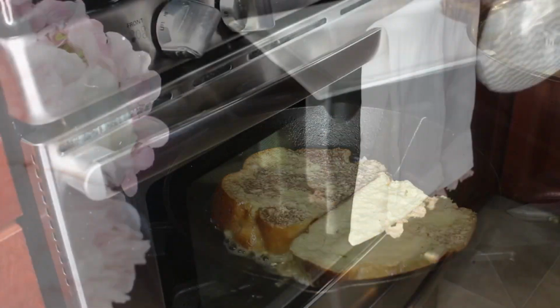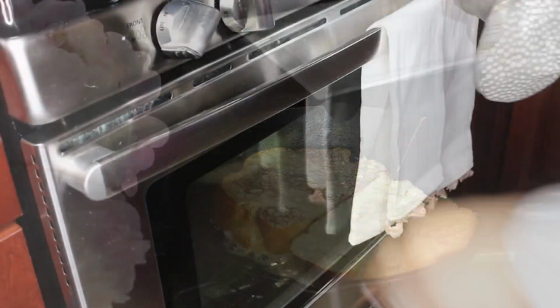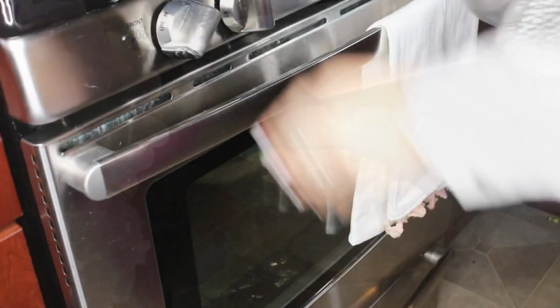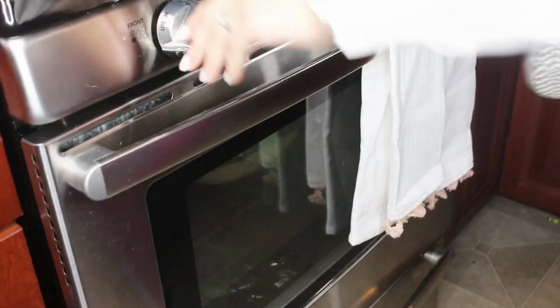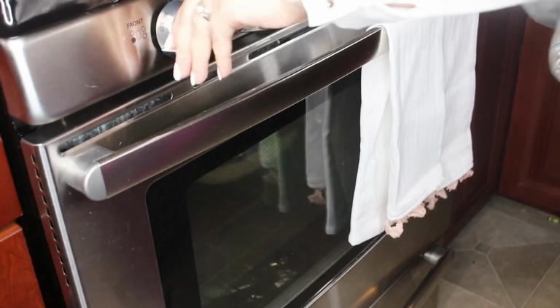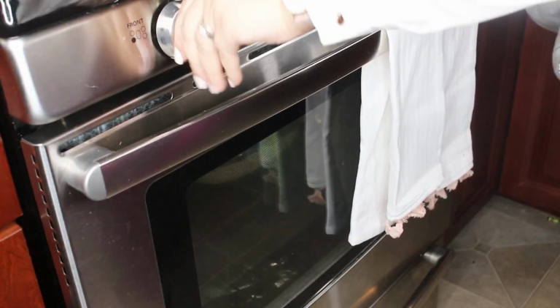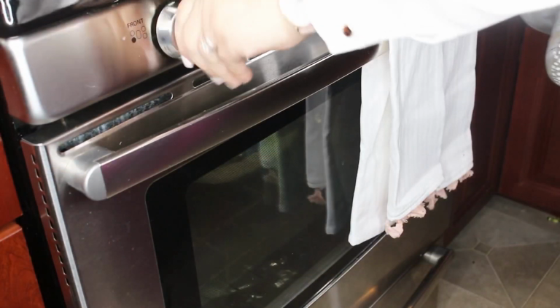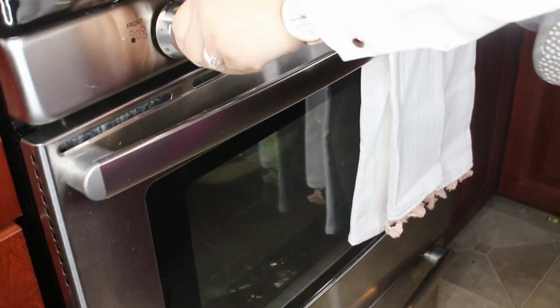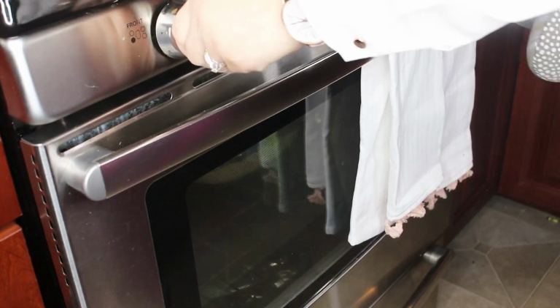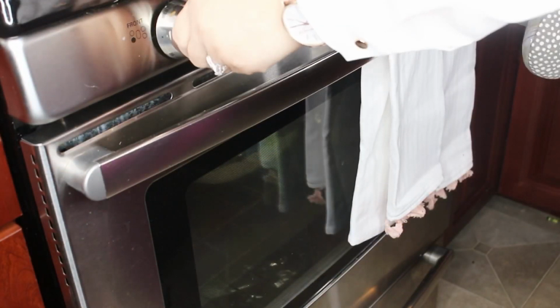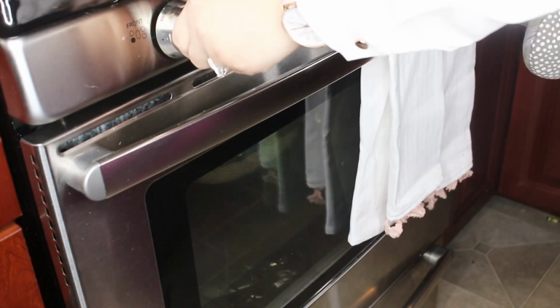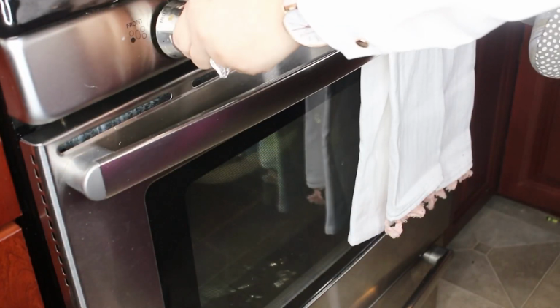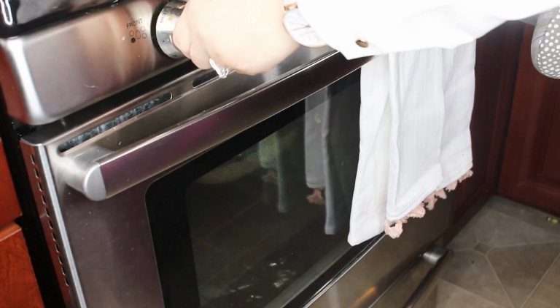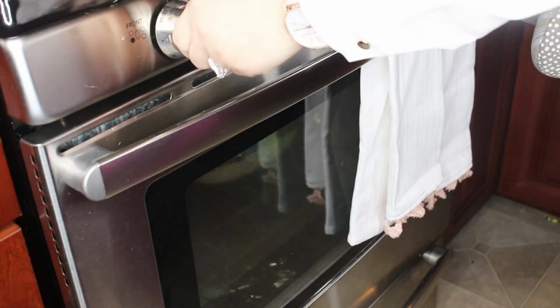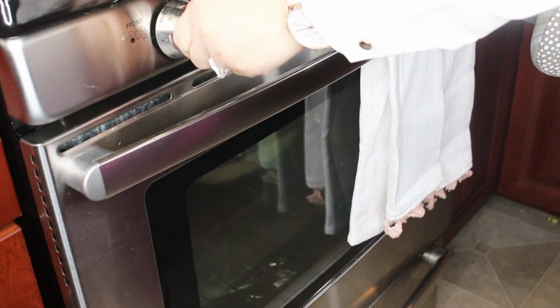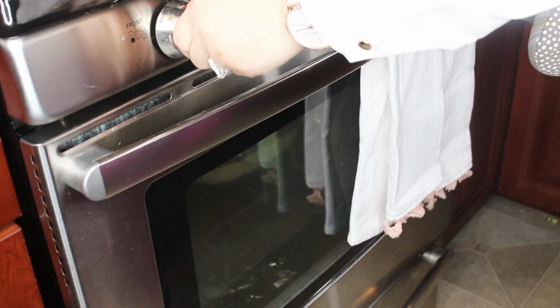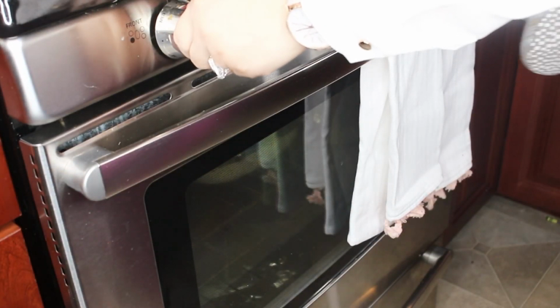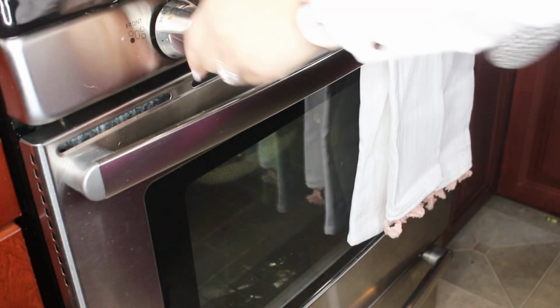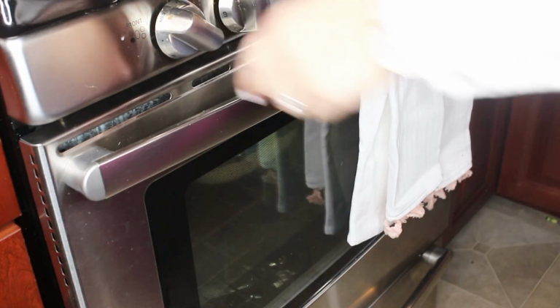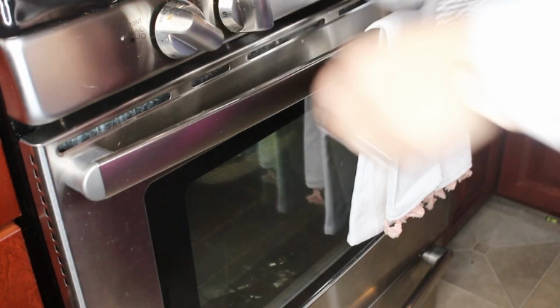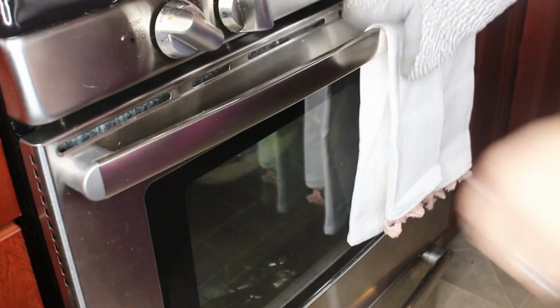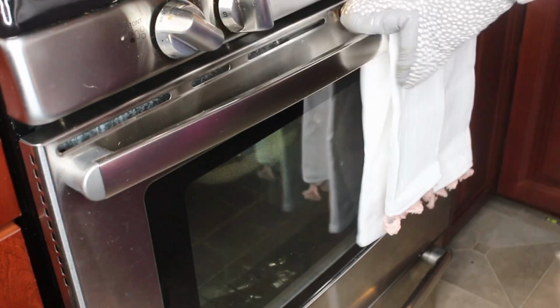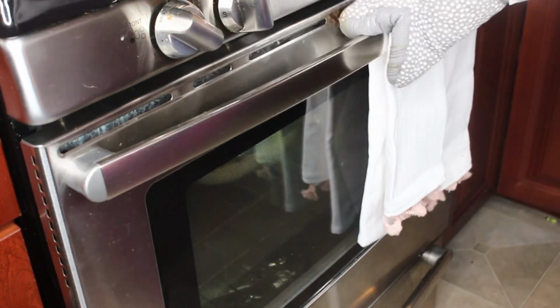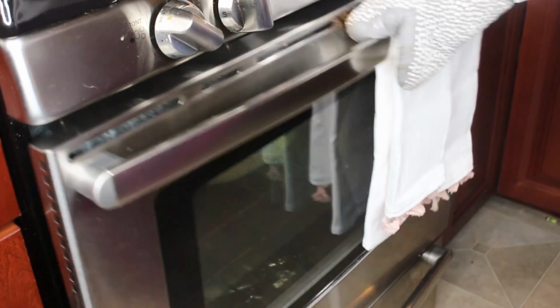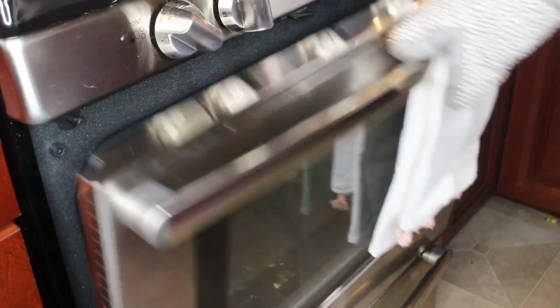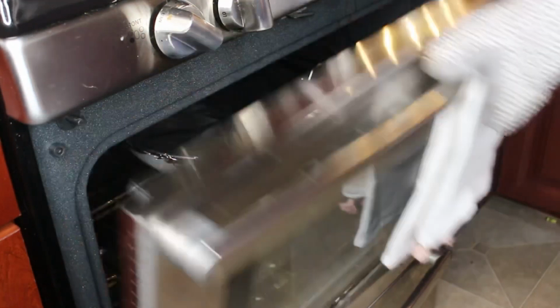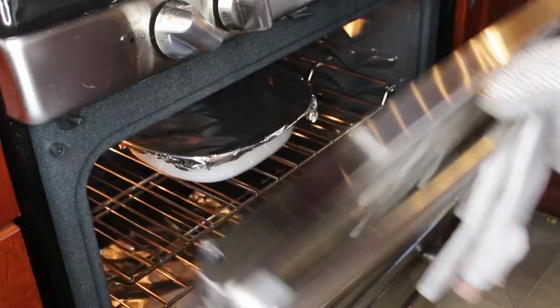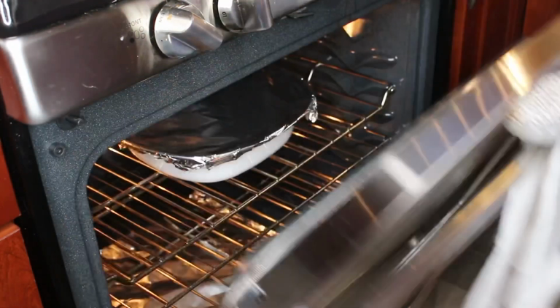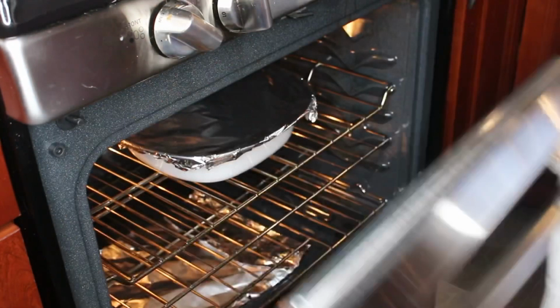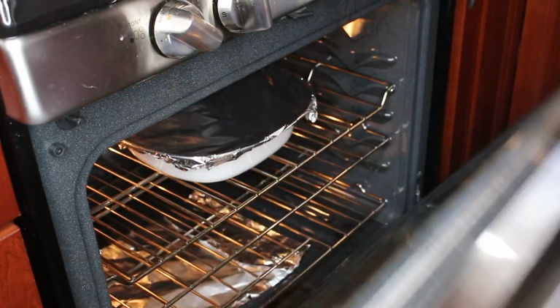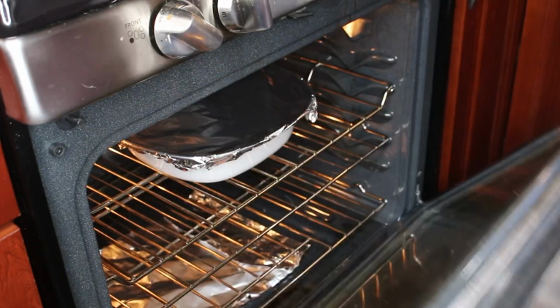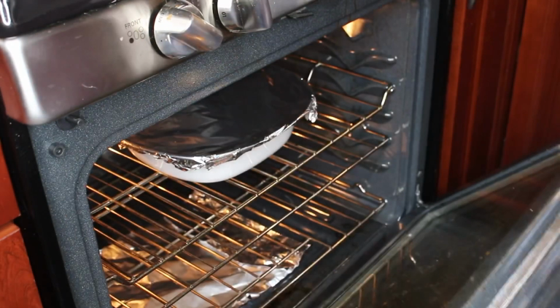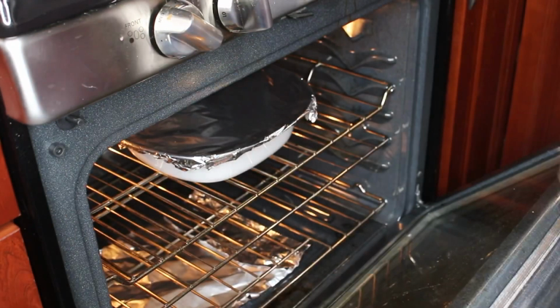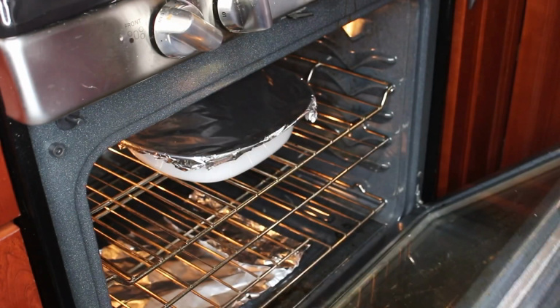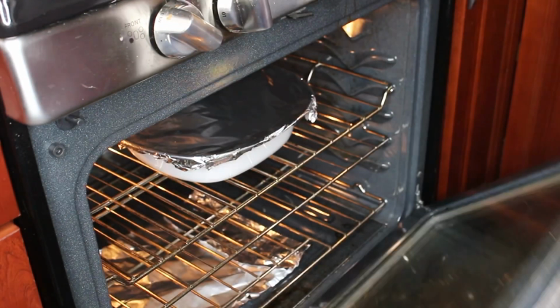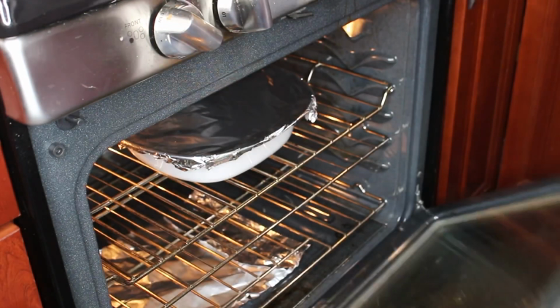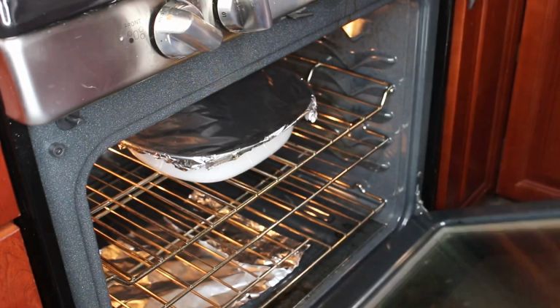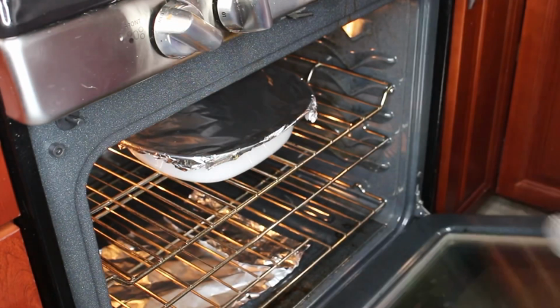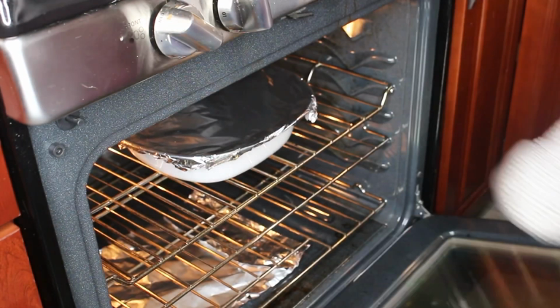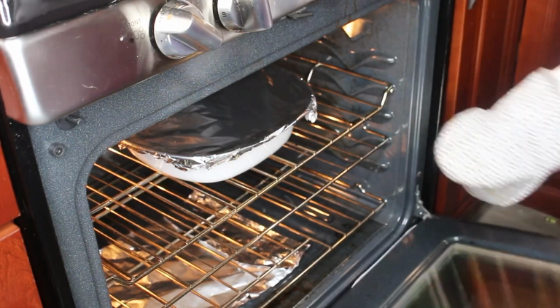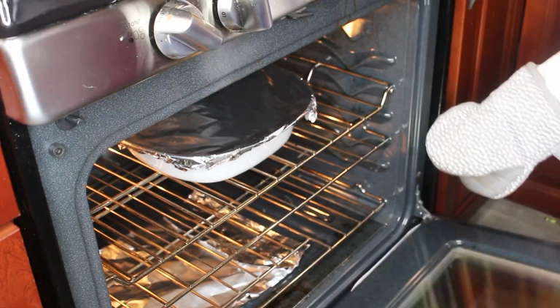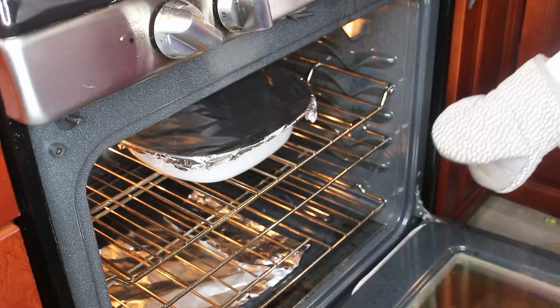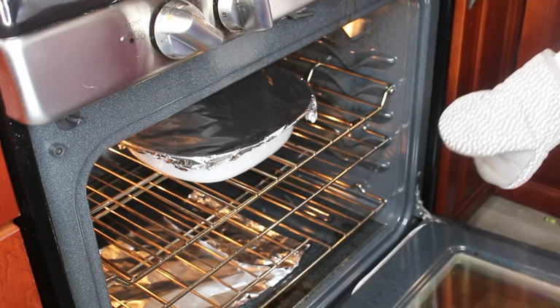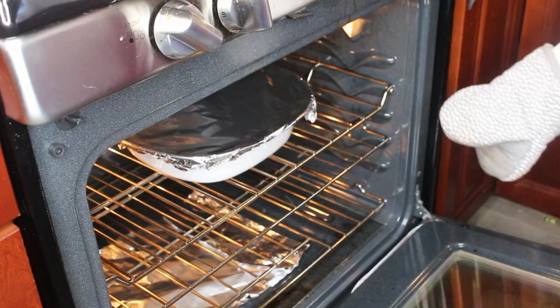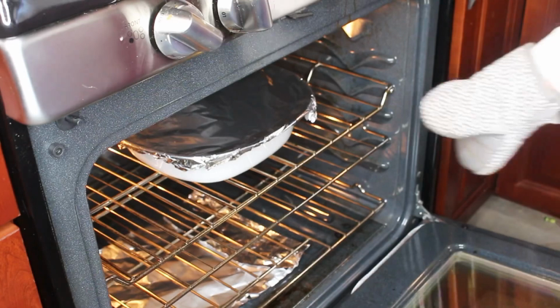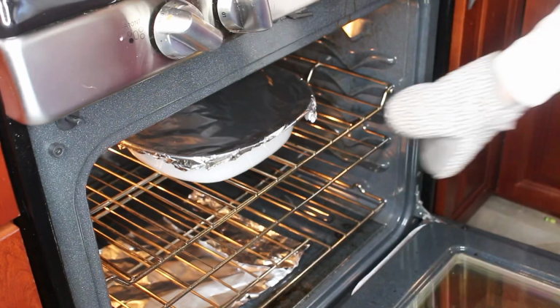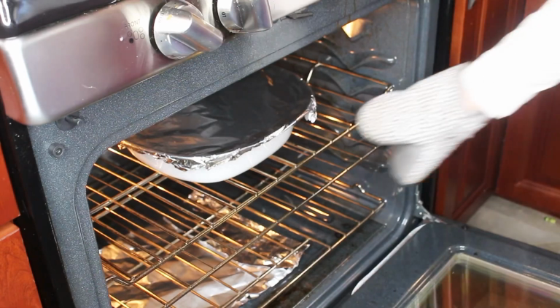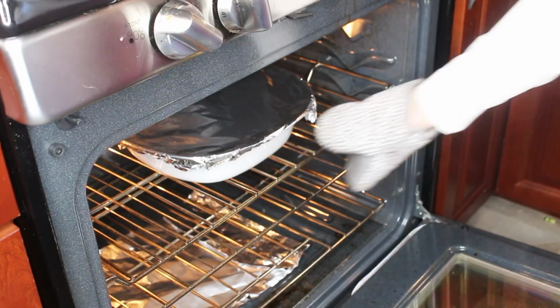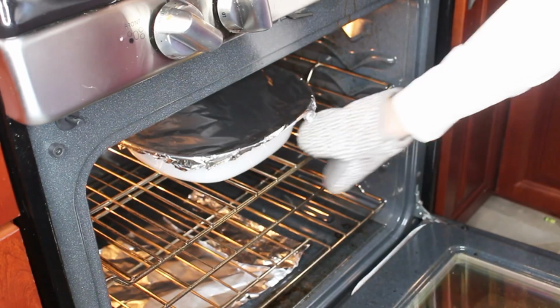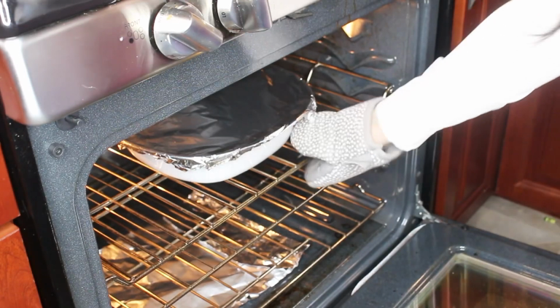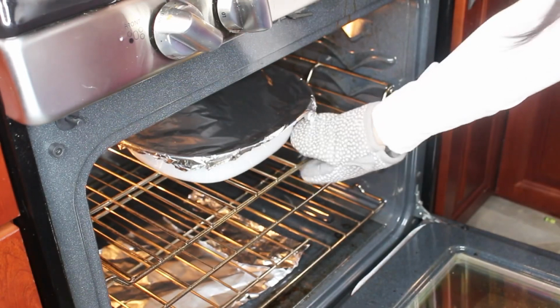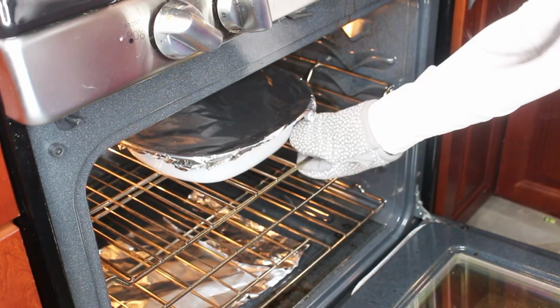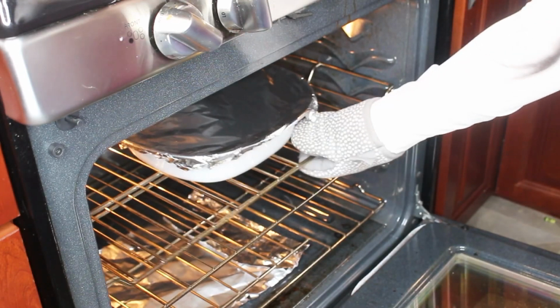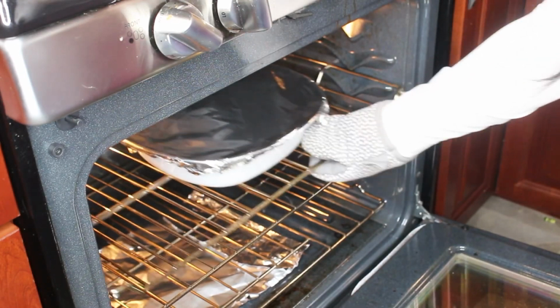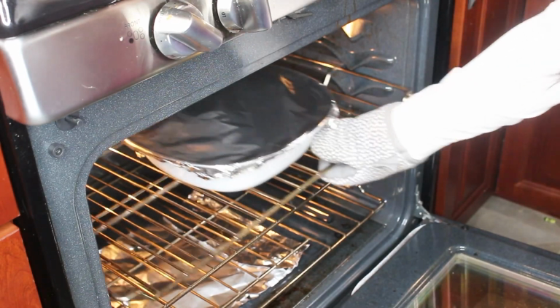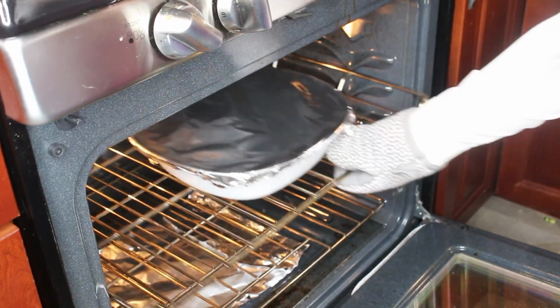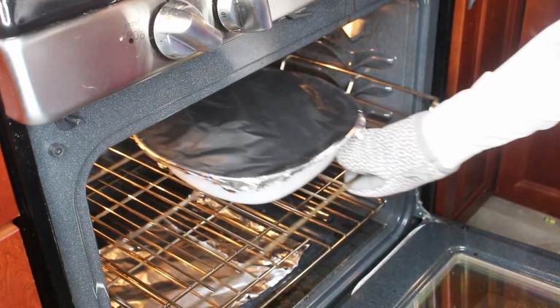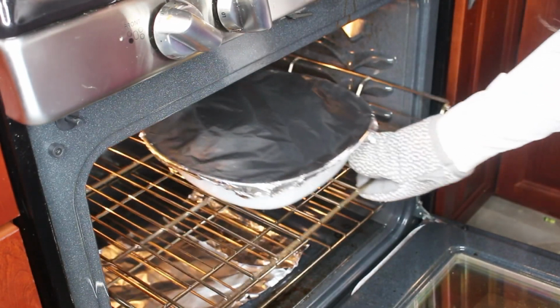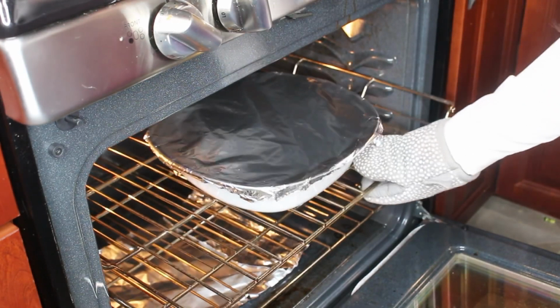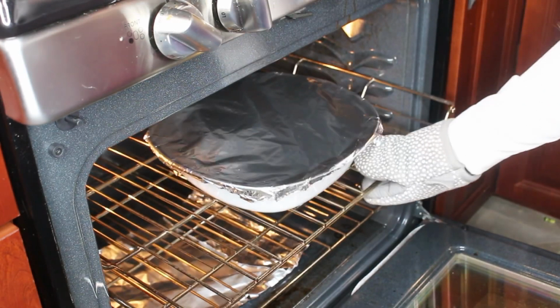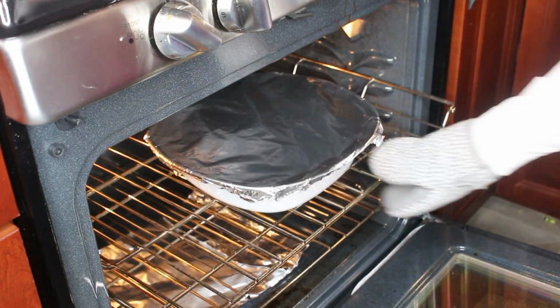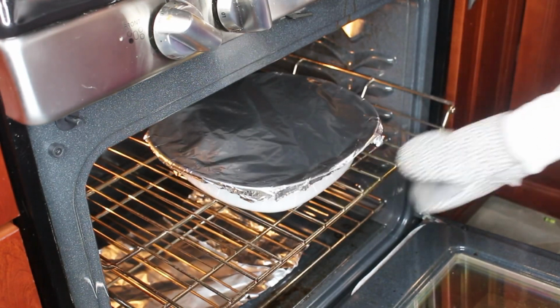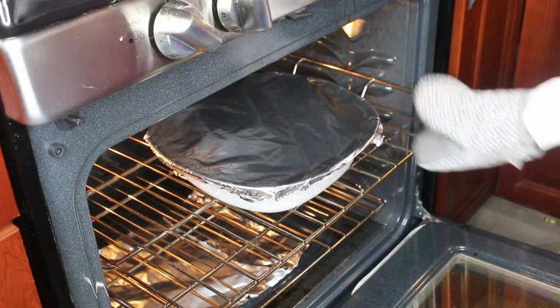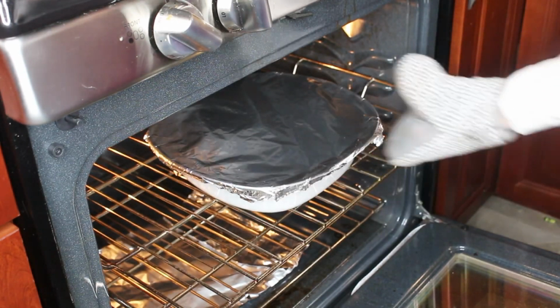While I'm working on the French toast, 25 minutes have passed and it's time to uncover our casserole.